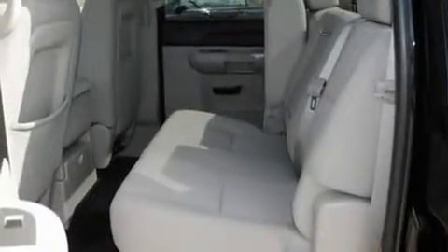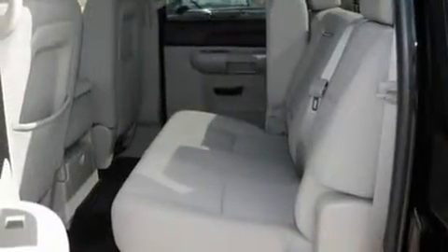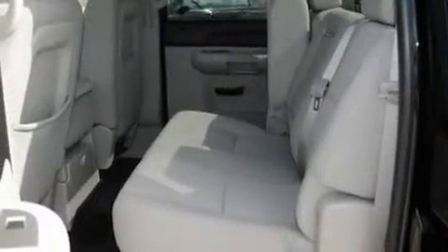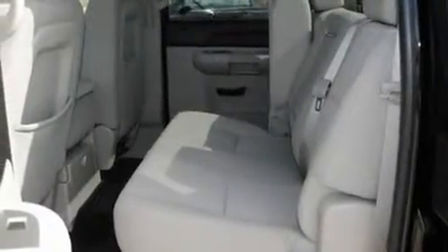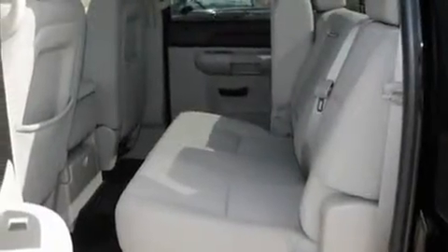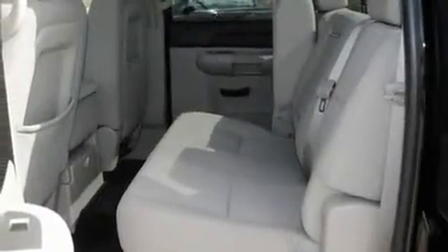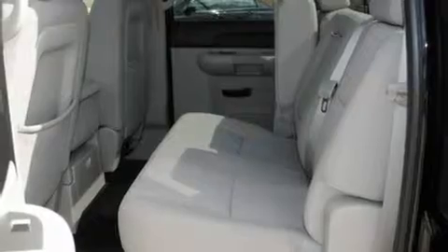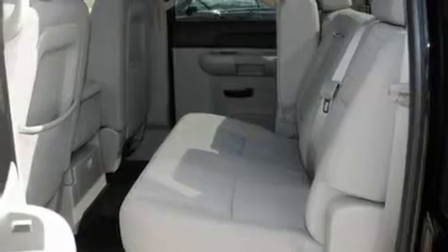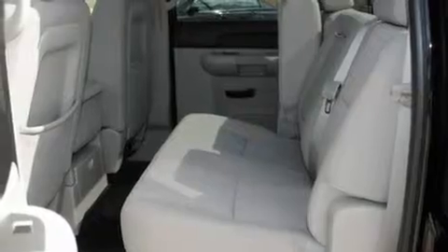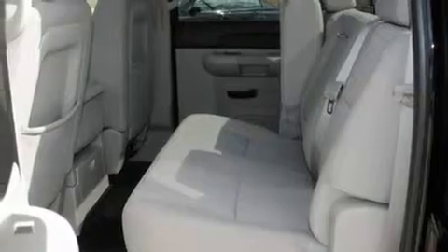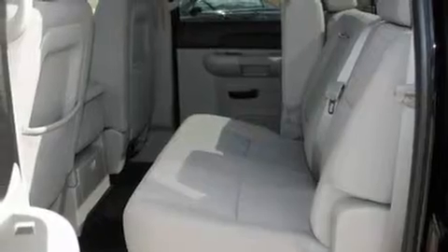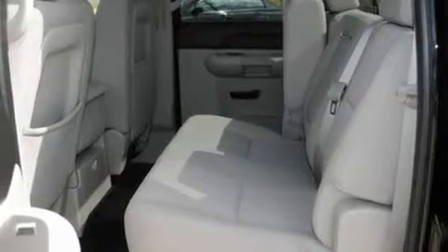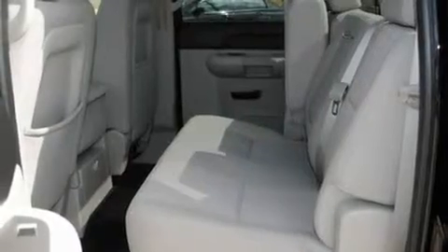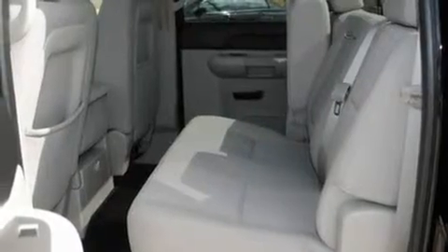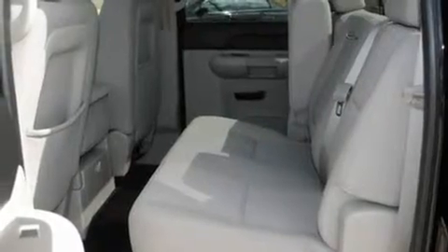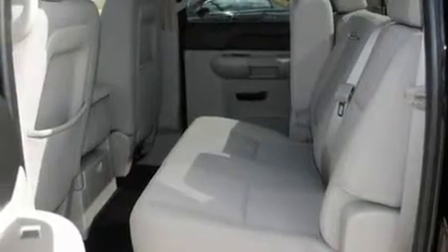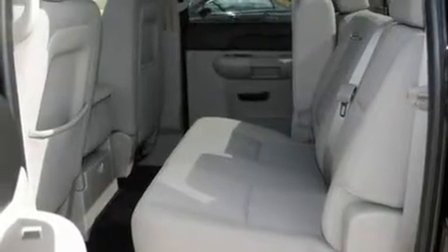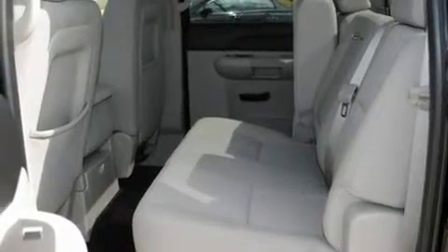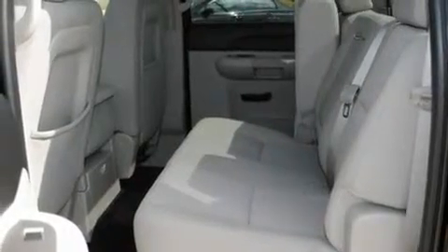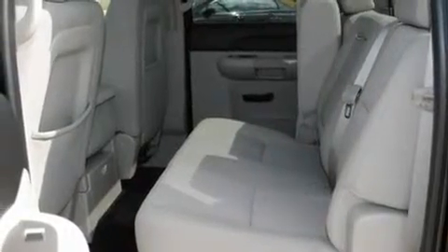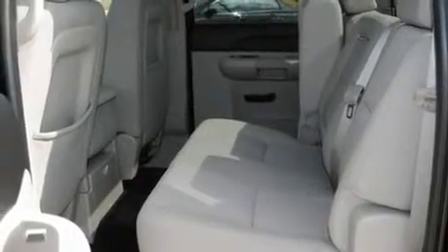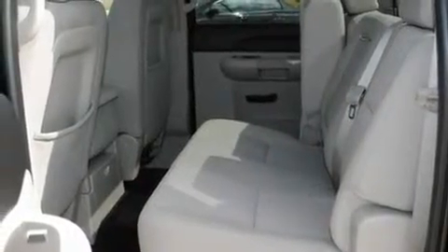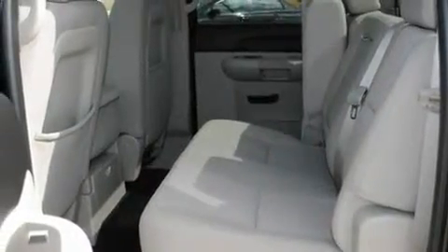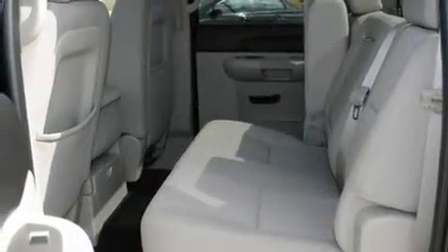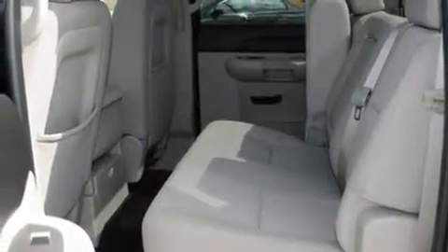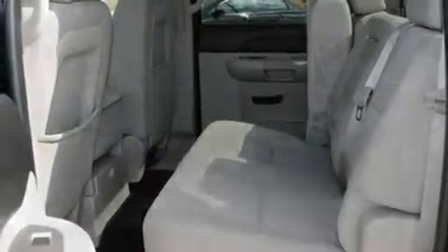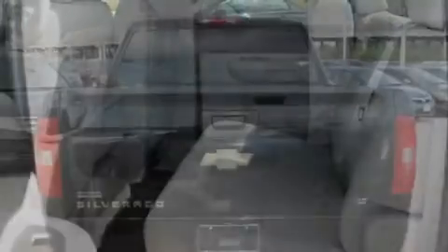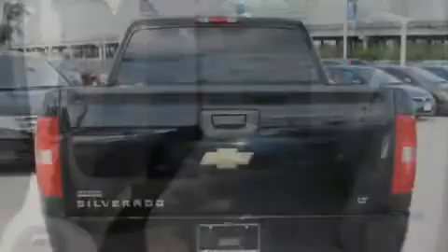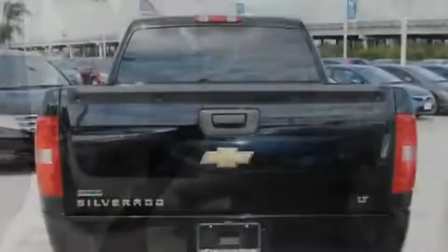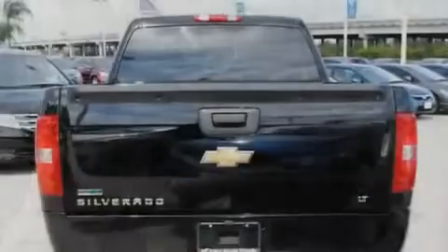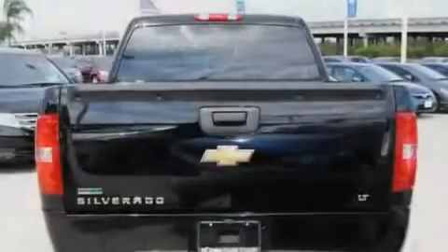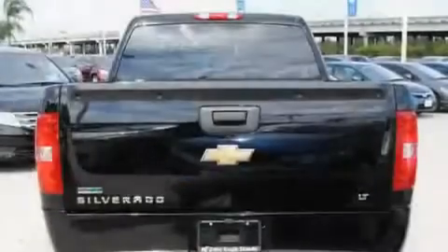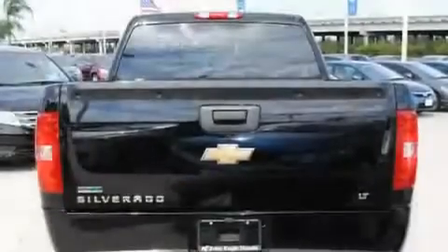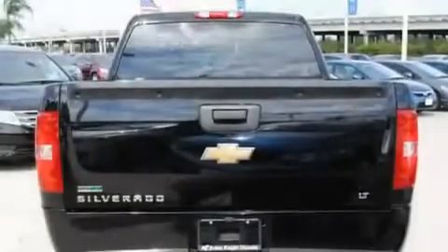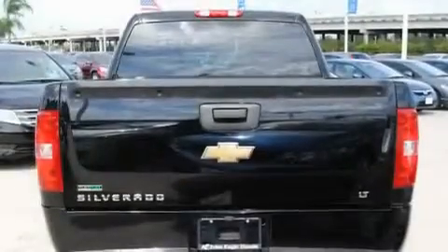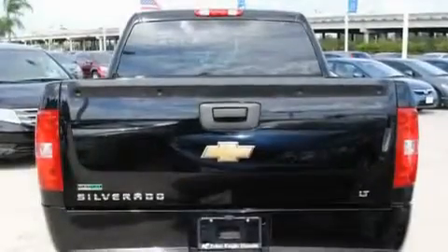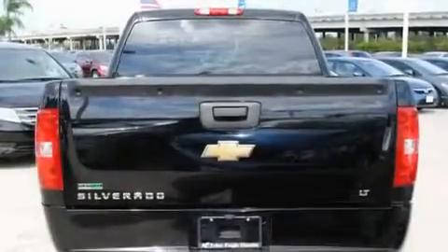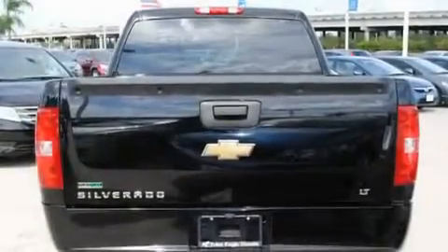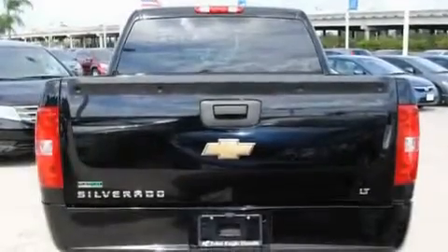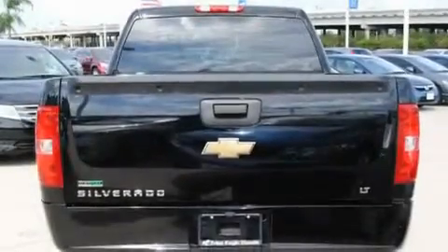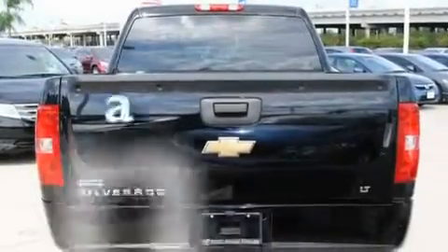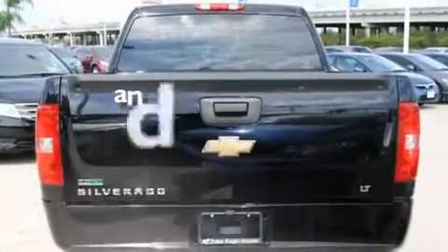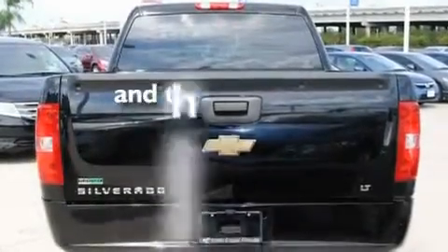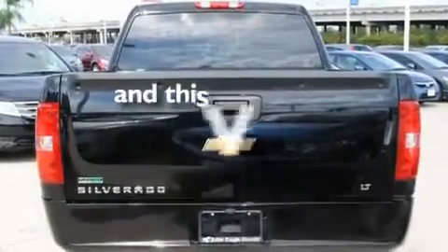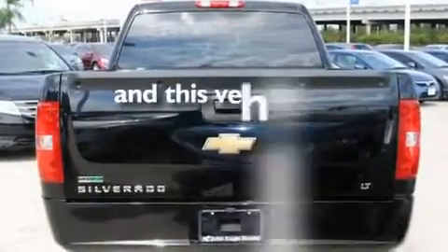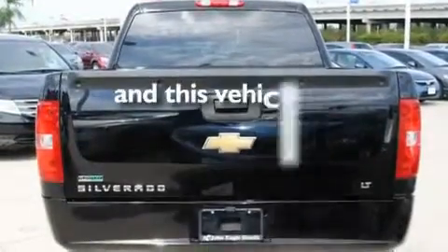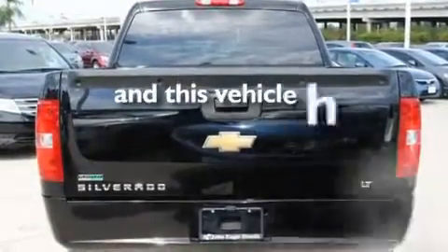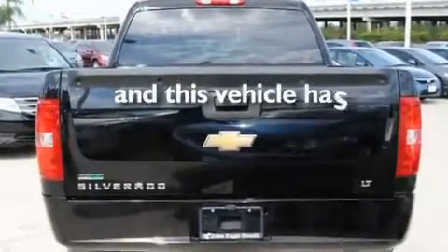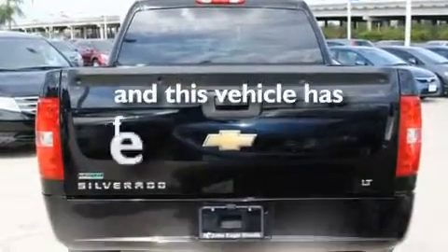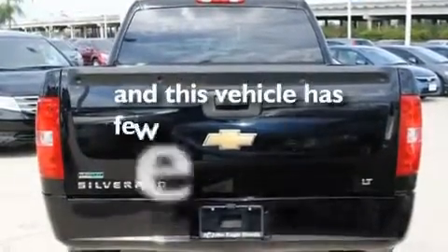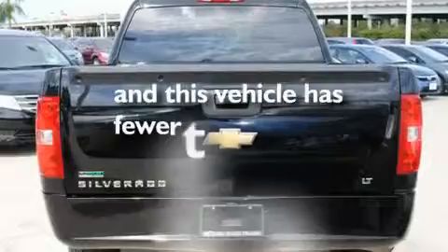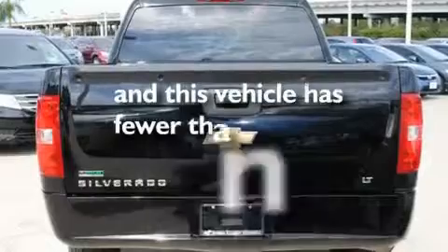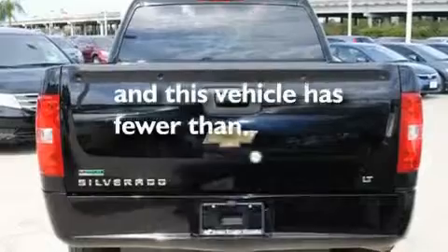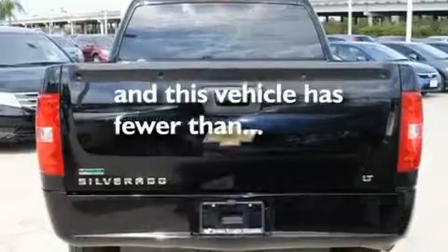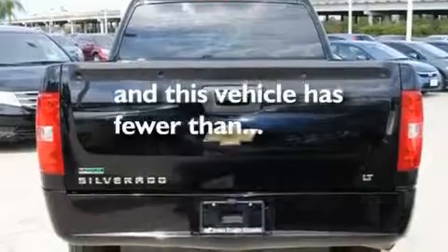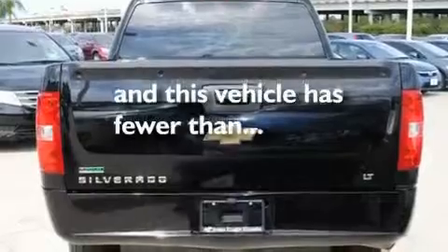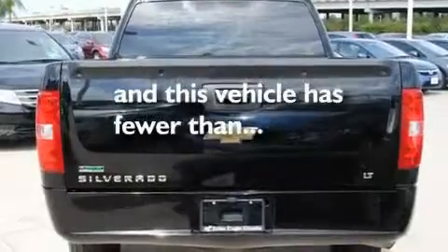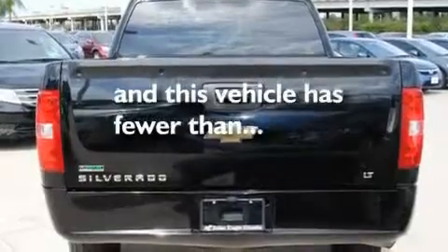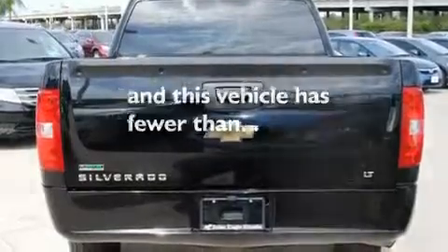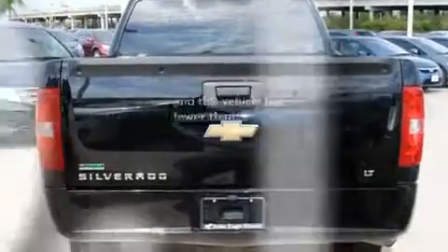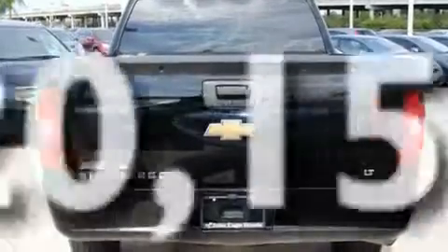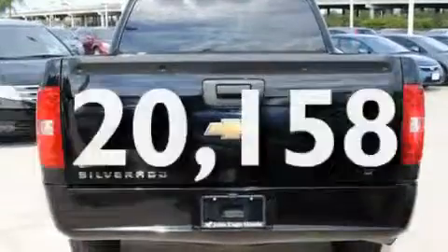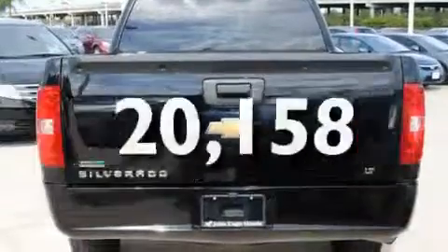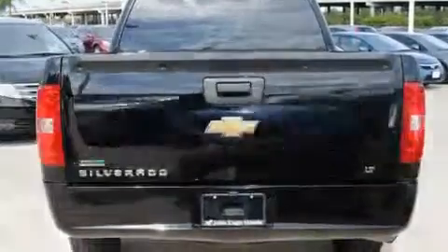It also includes traction control and stability control systems, dual cargo area lights, and this vehicle has fewer than 21,000 miles on the odometer.